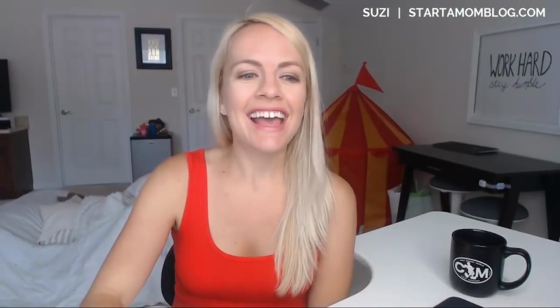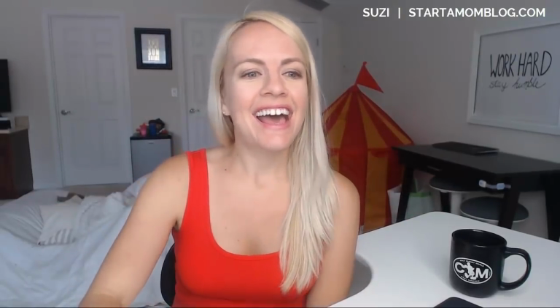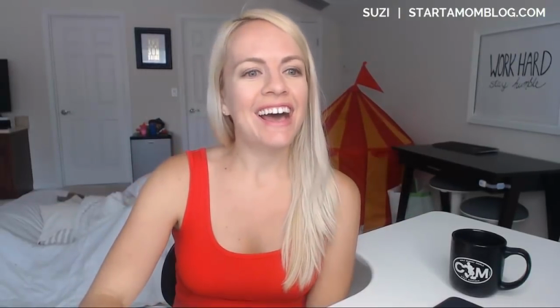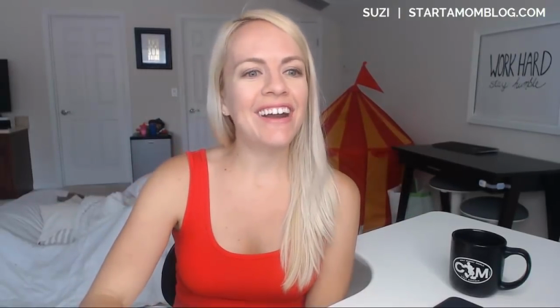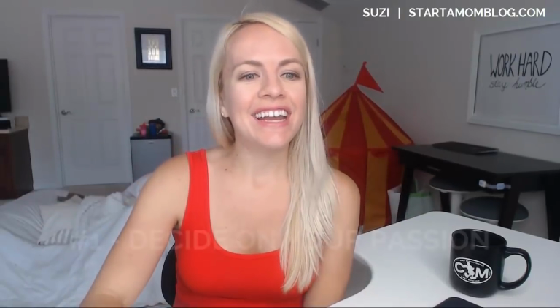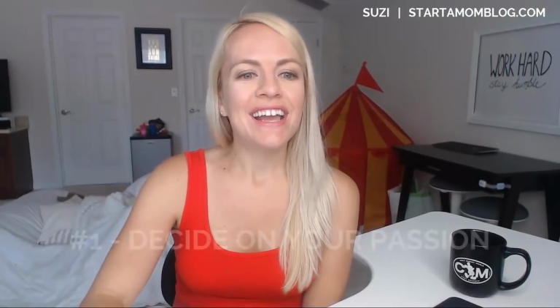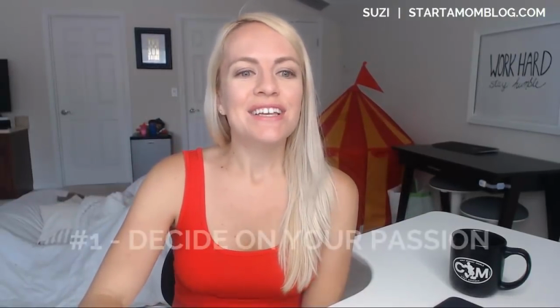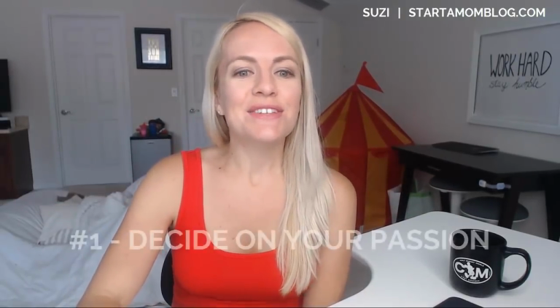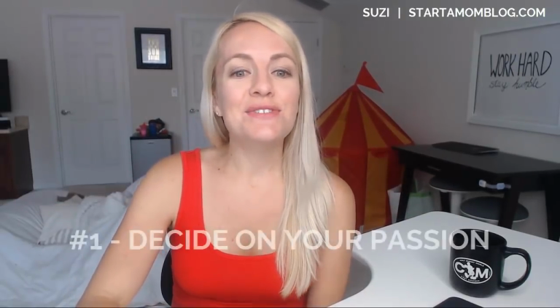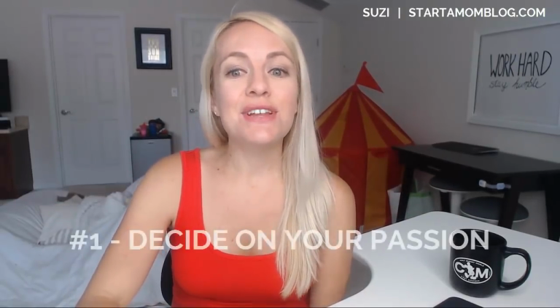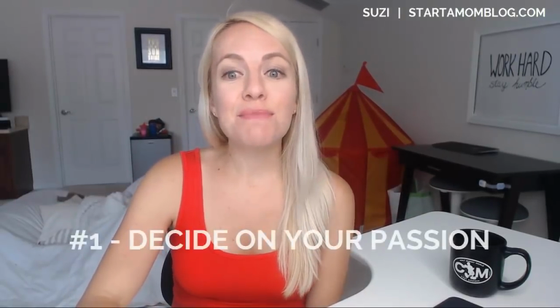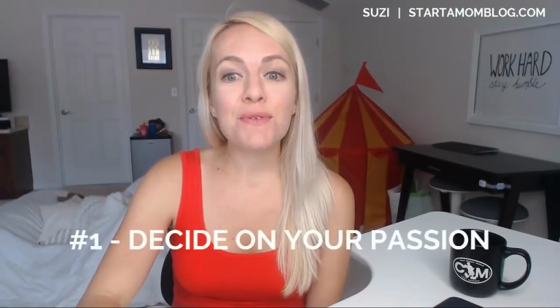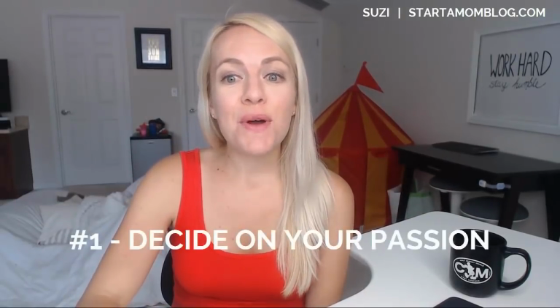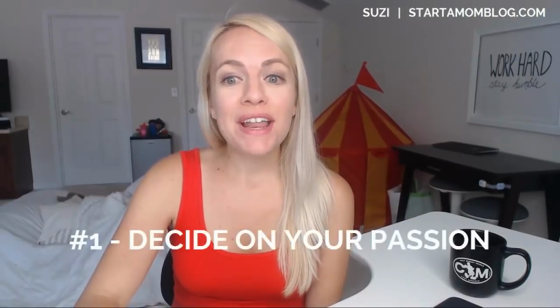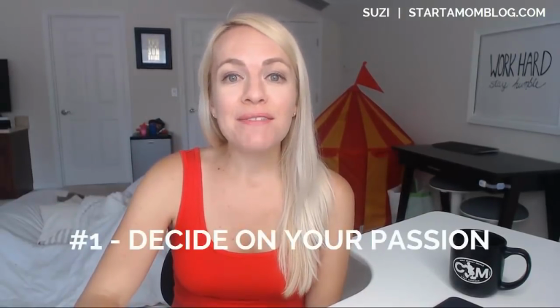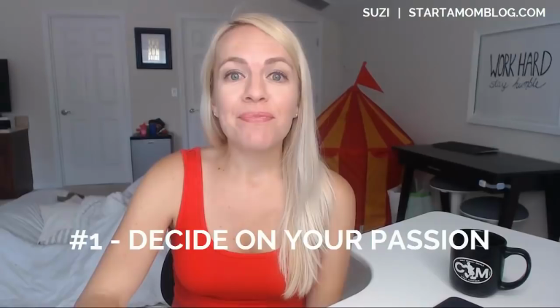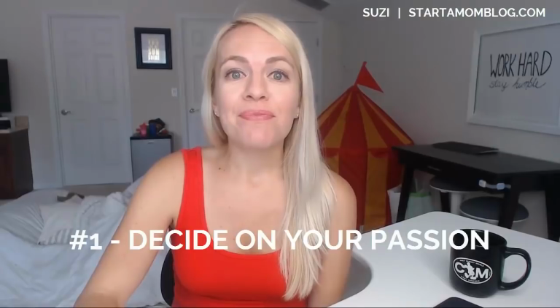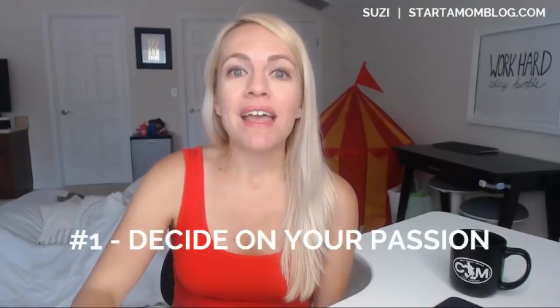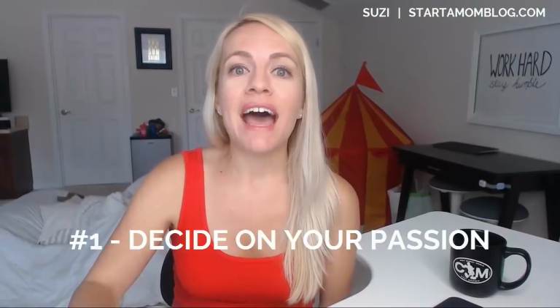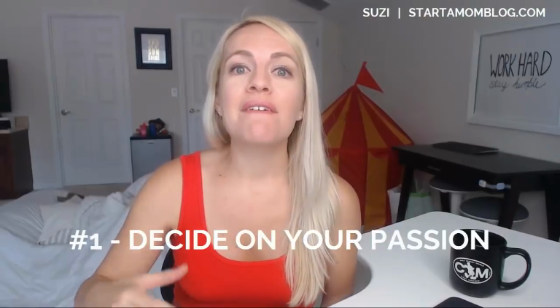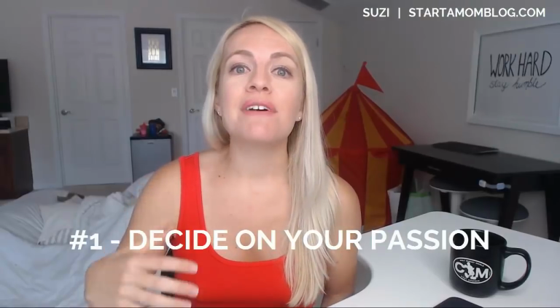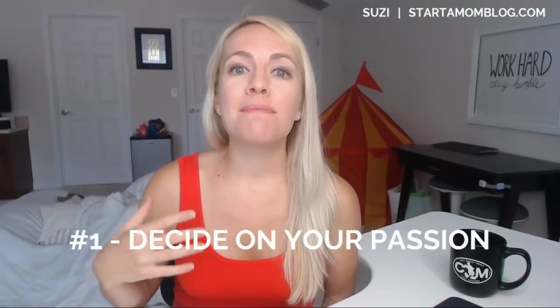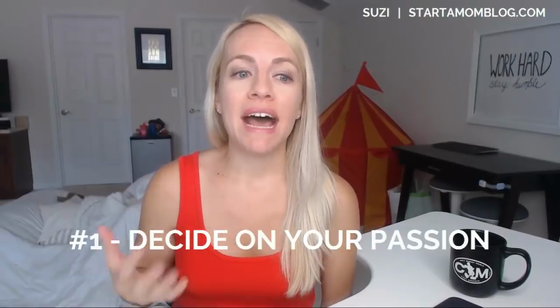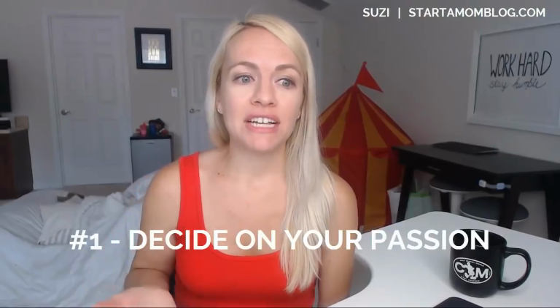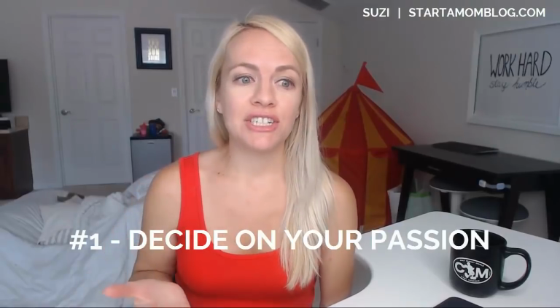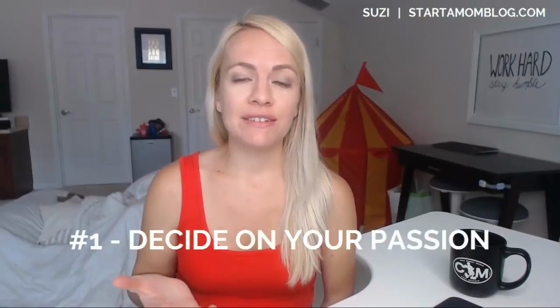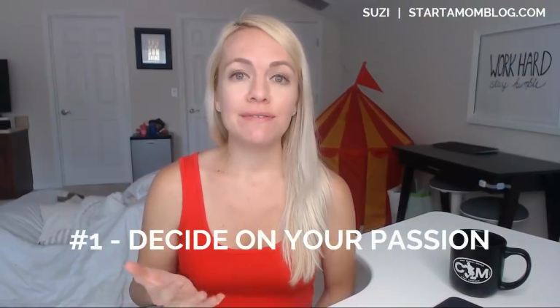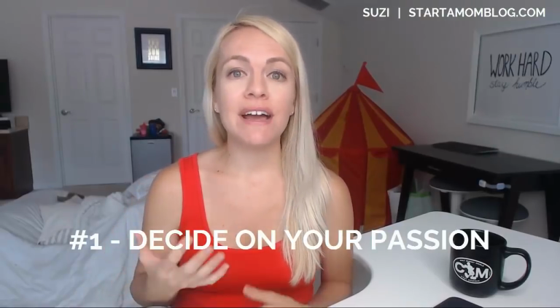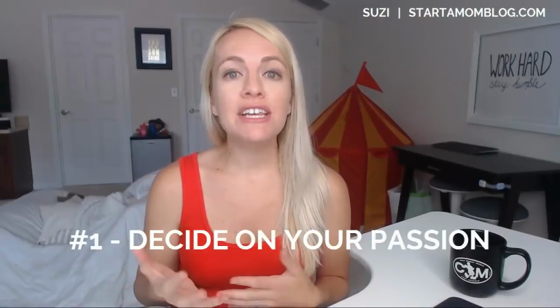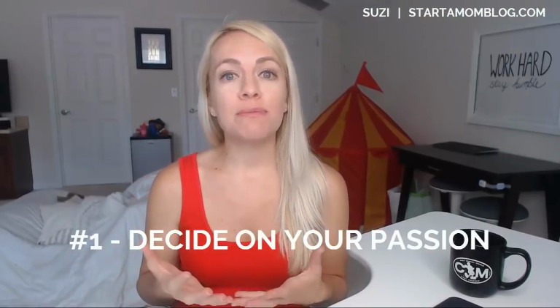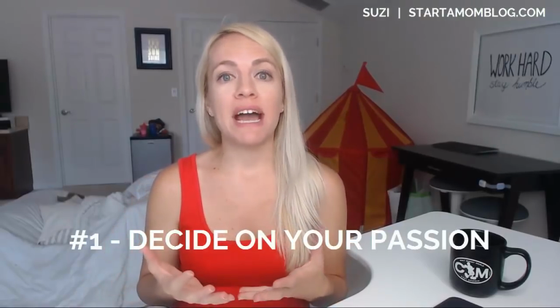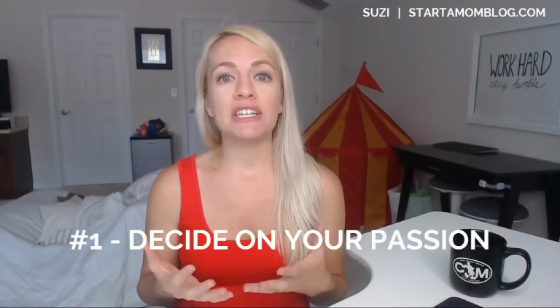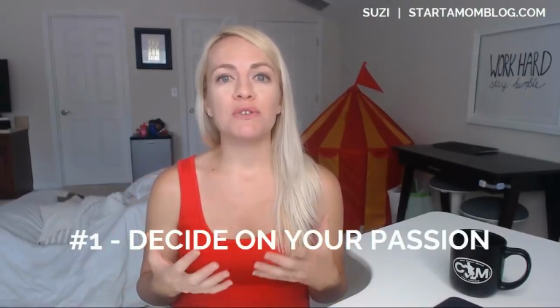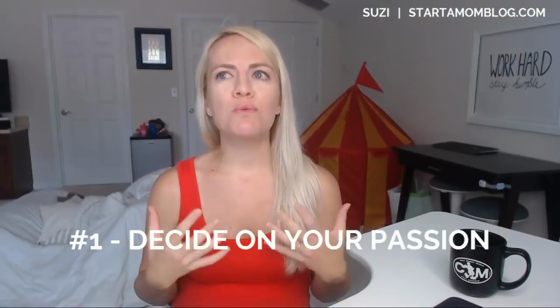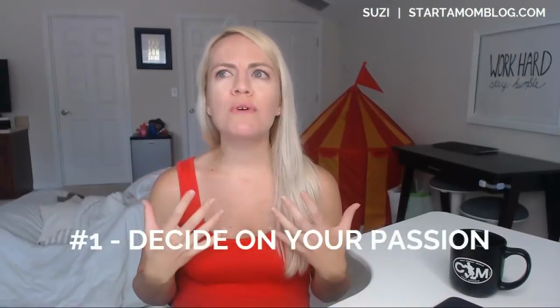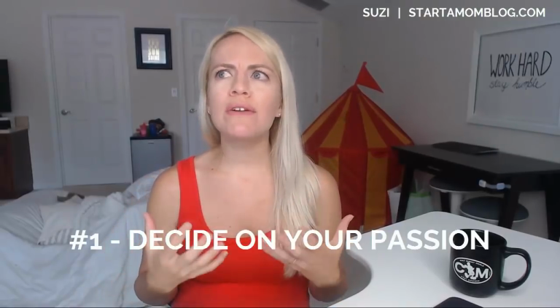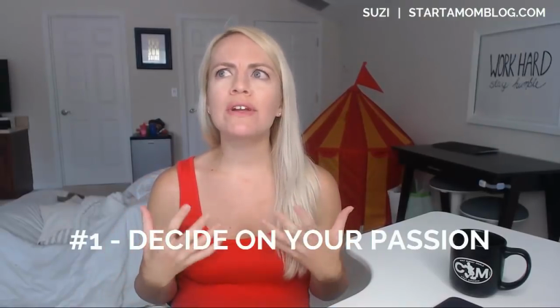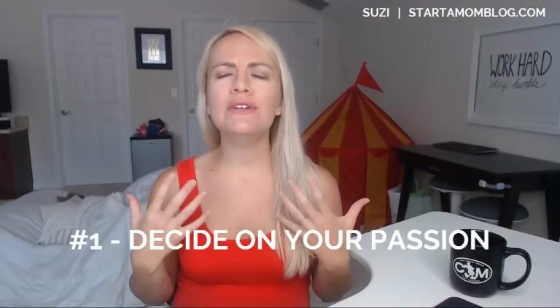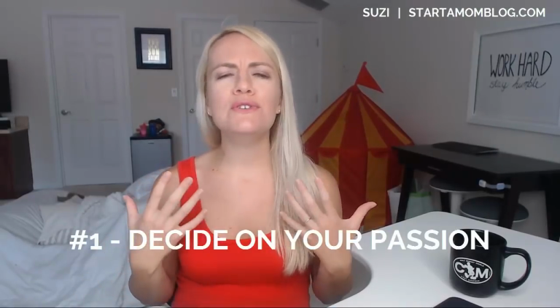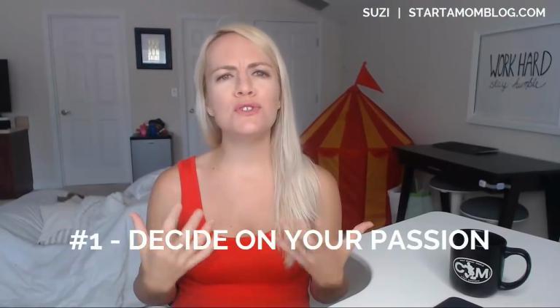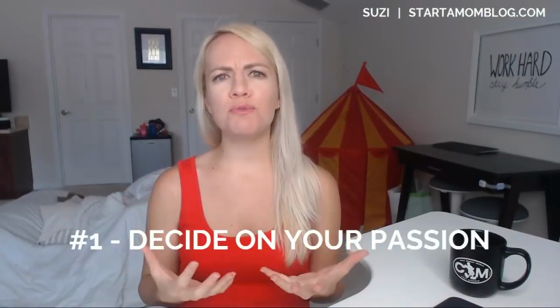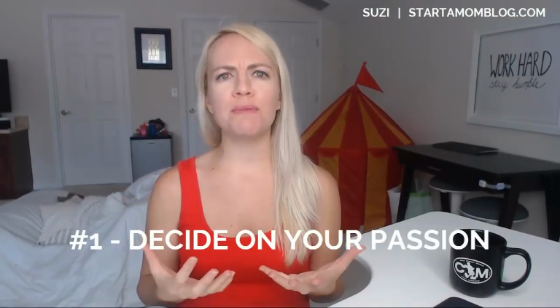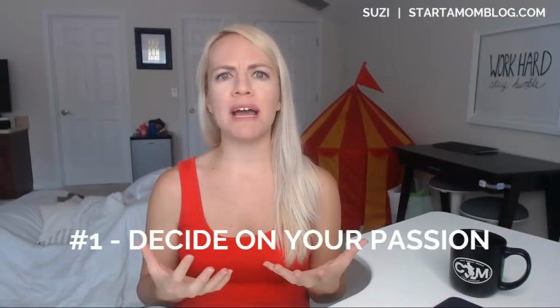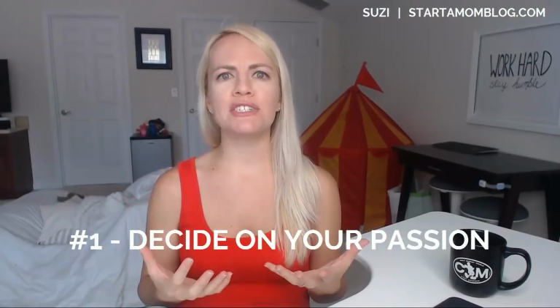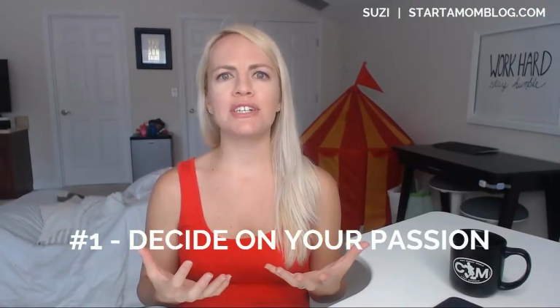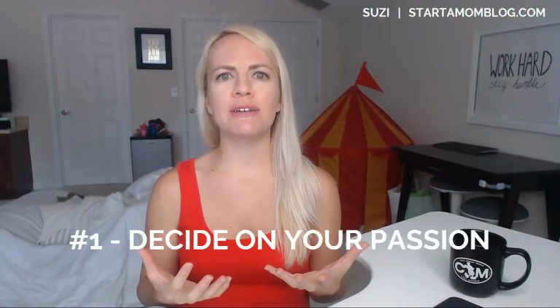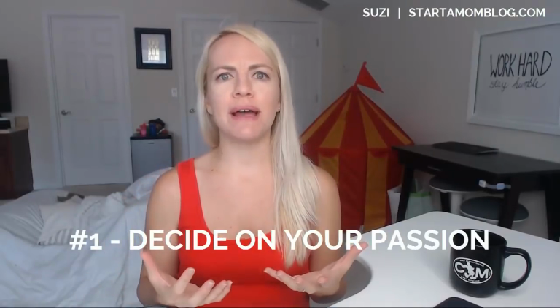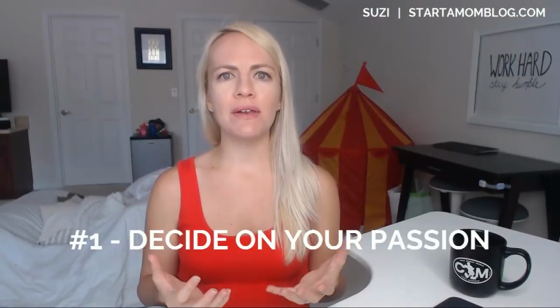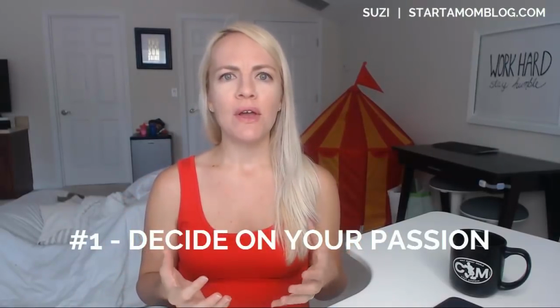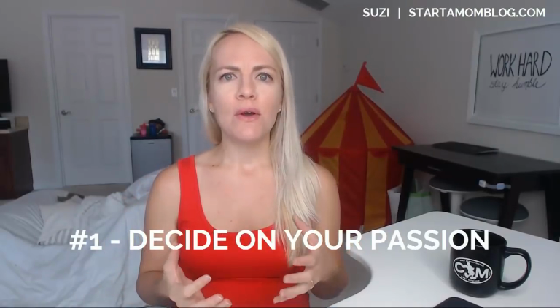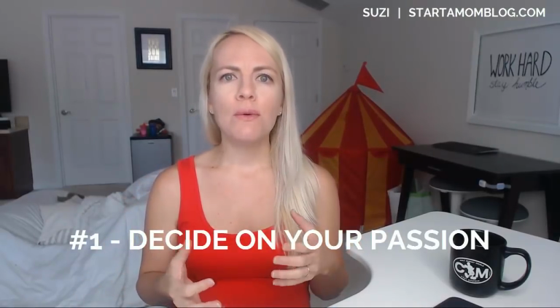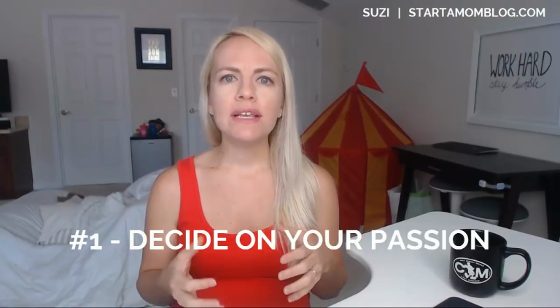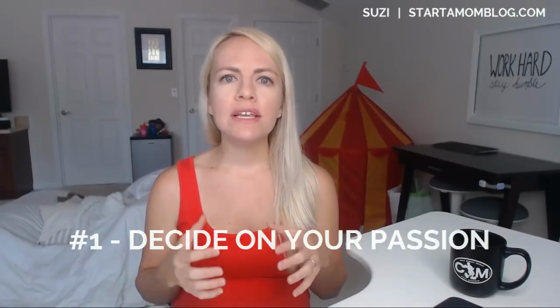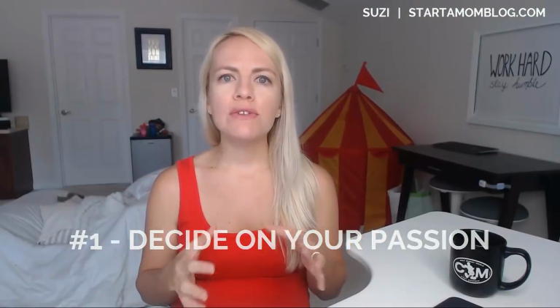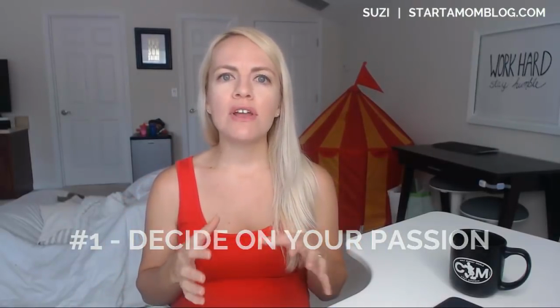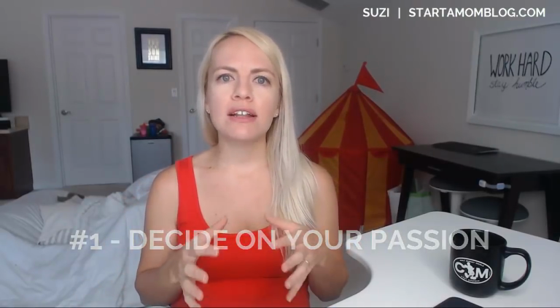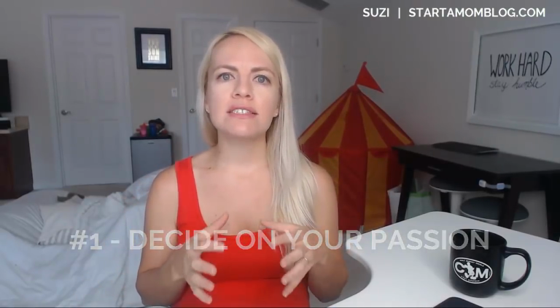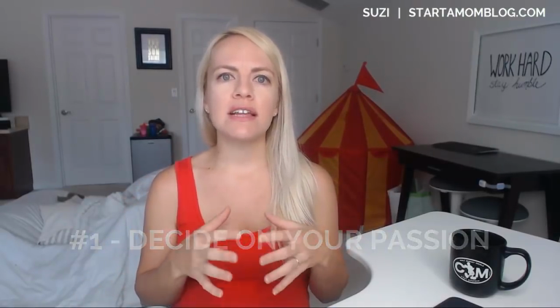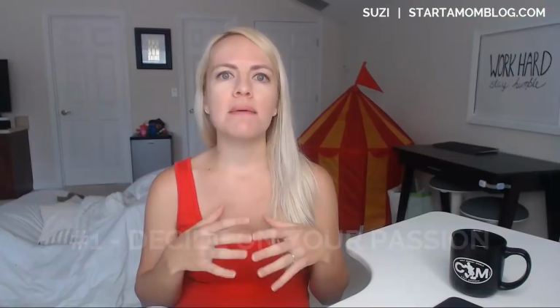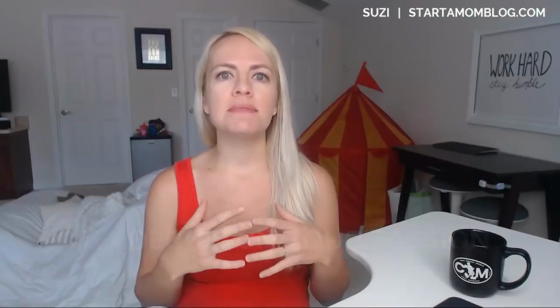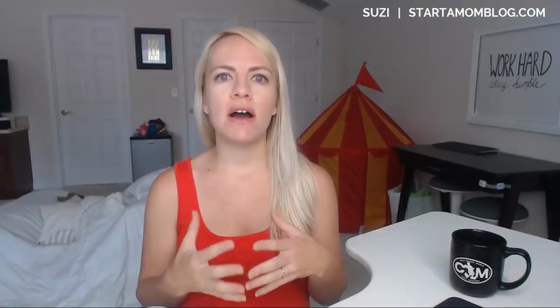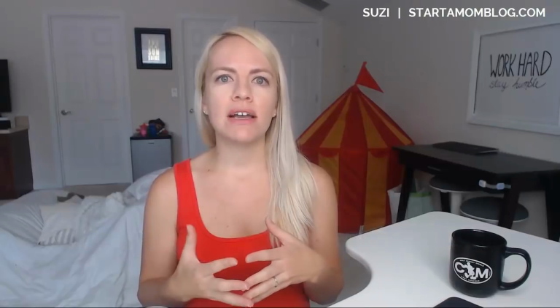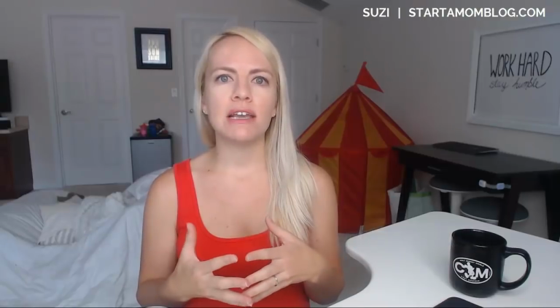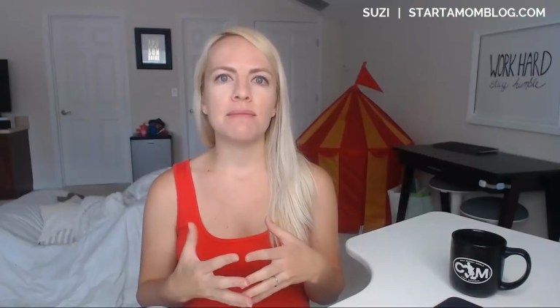Number one: have a passion. Find your passion. What are you super passionate about? What can you not stop talking about?